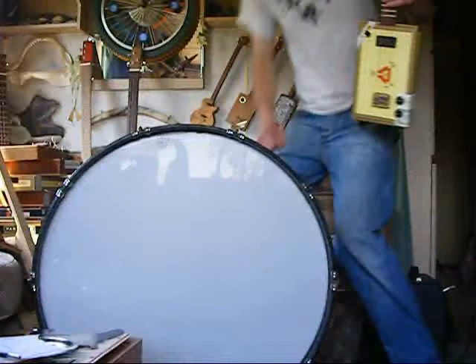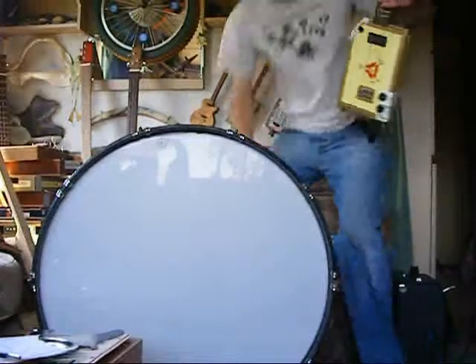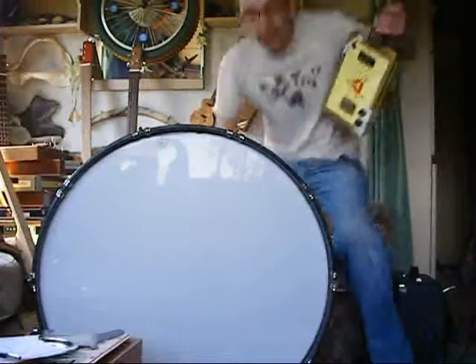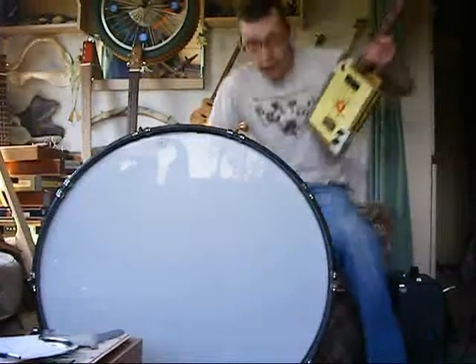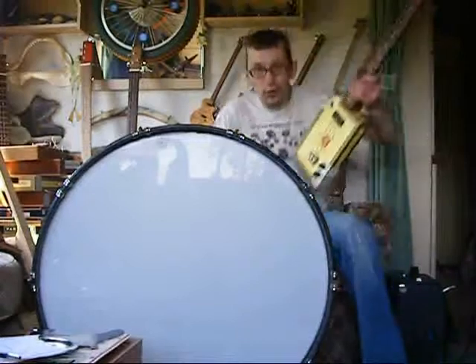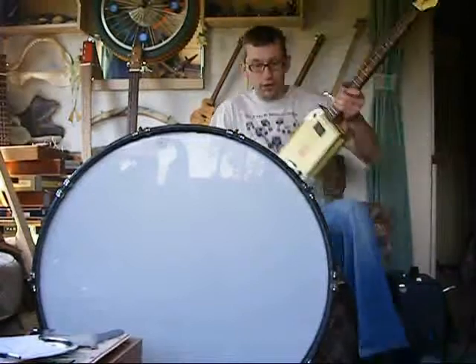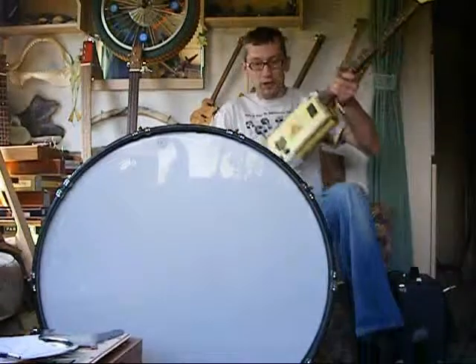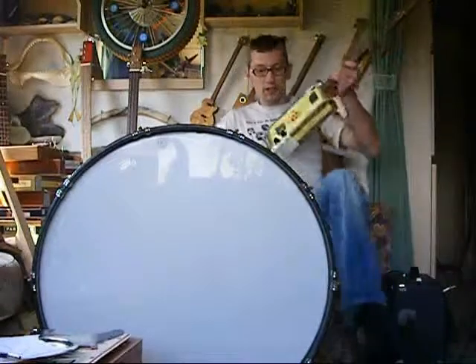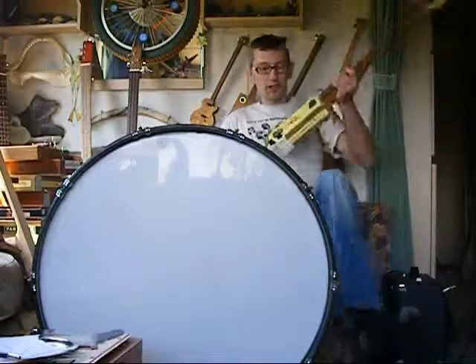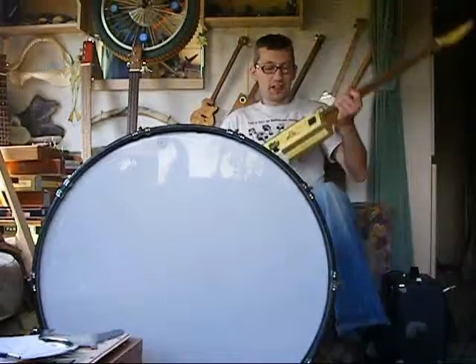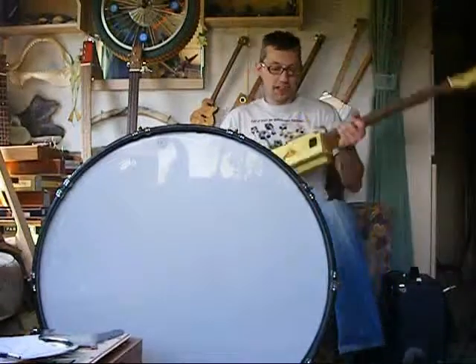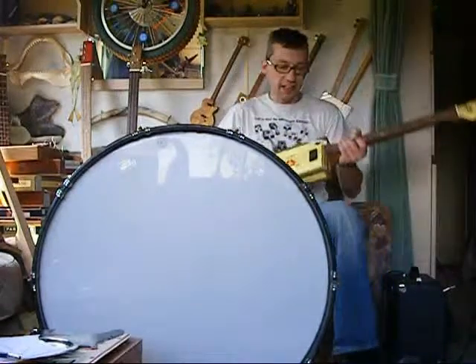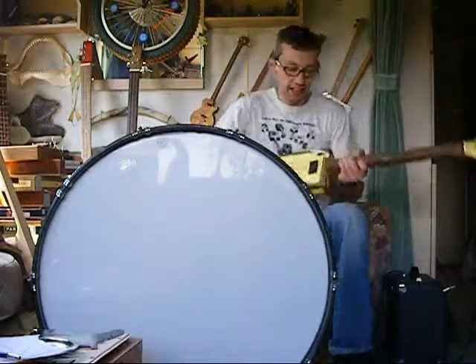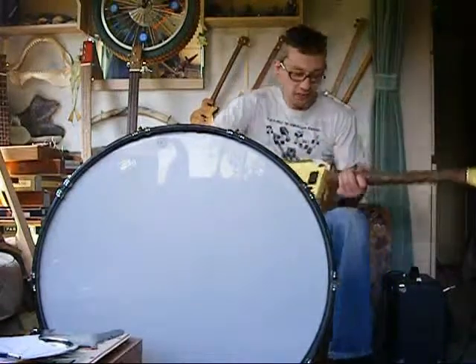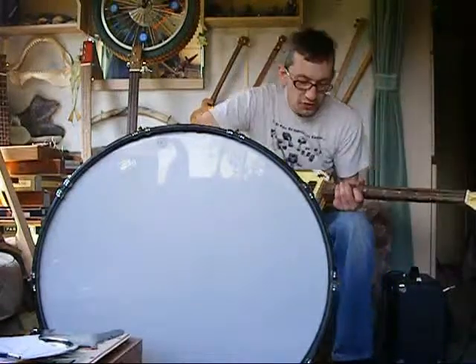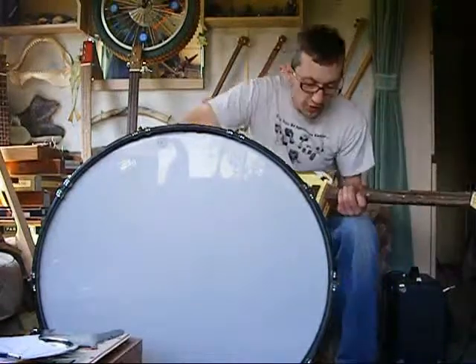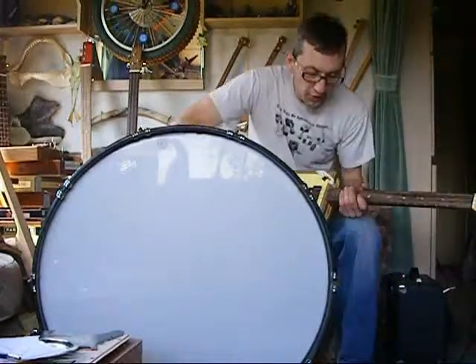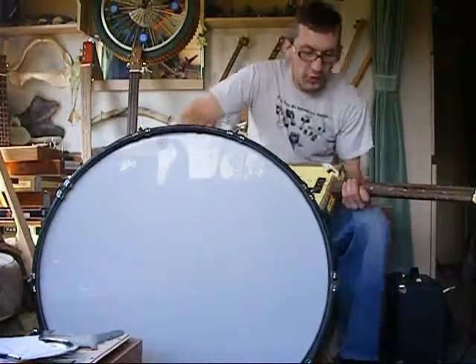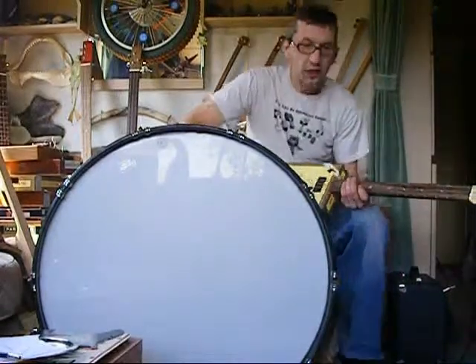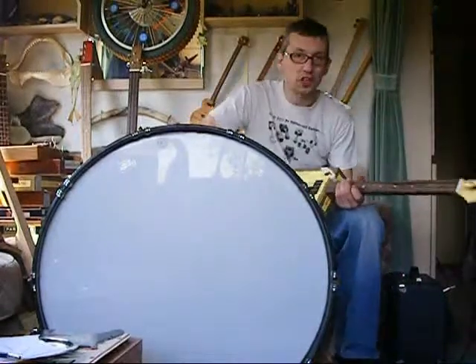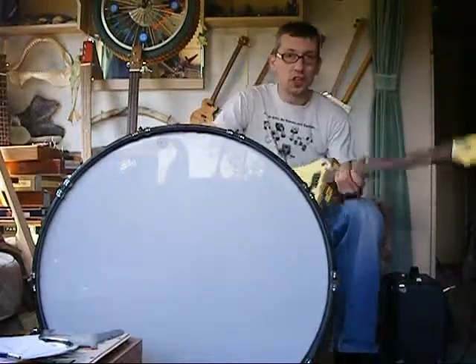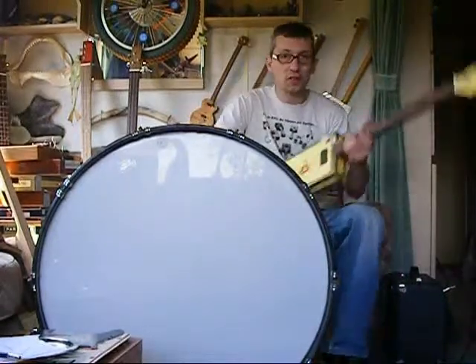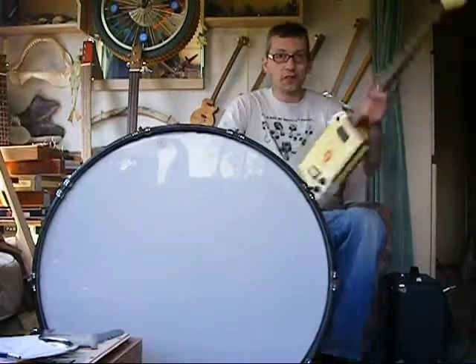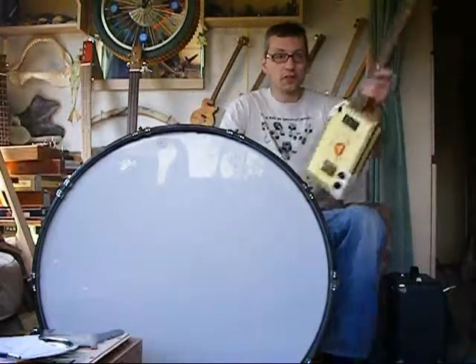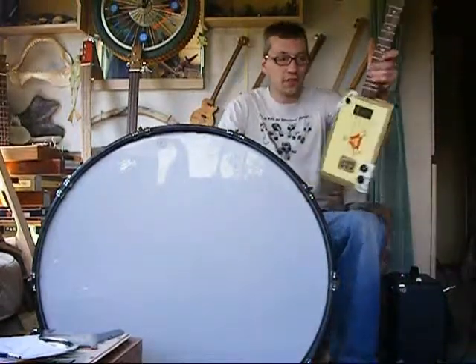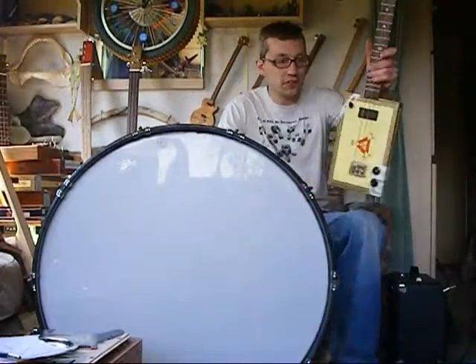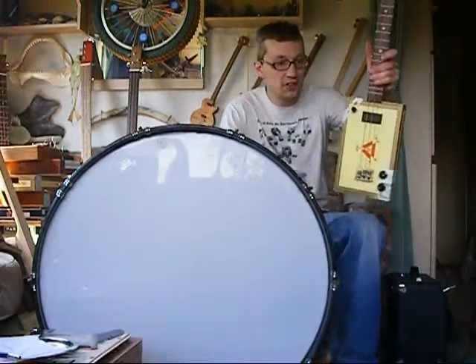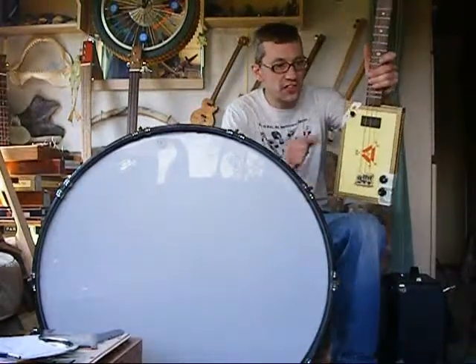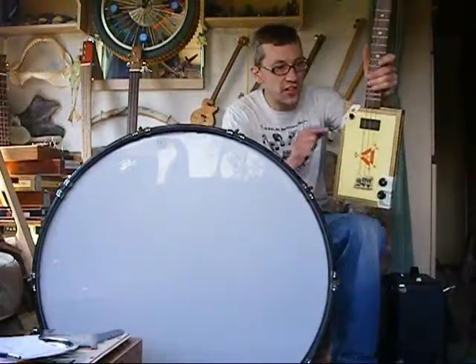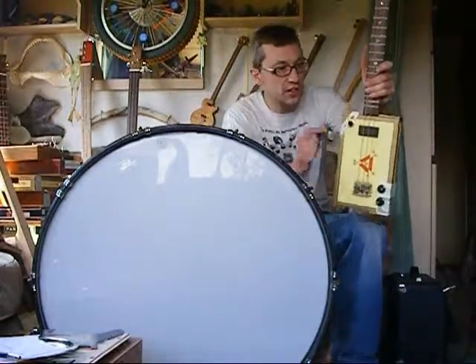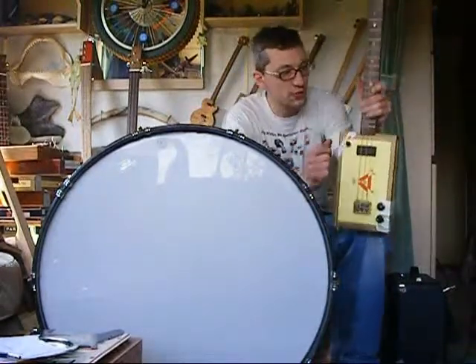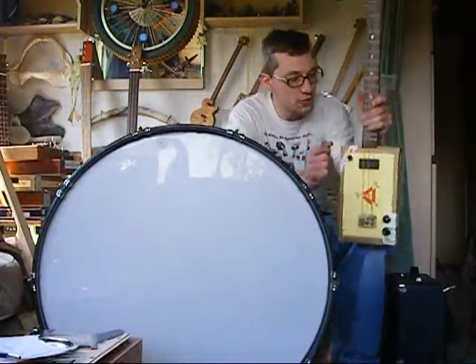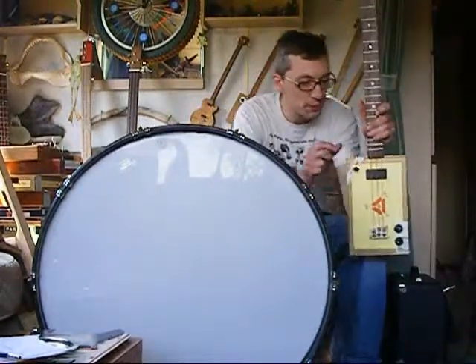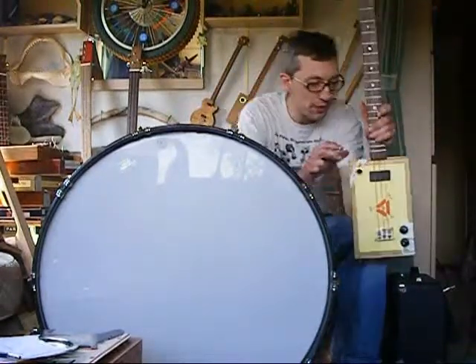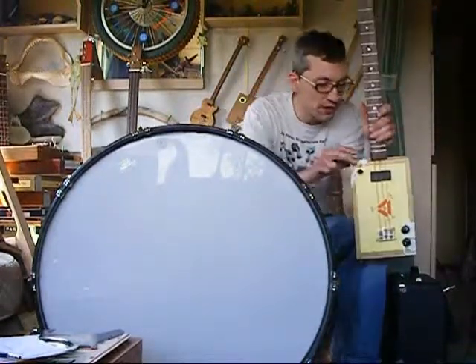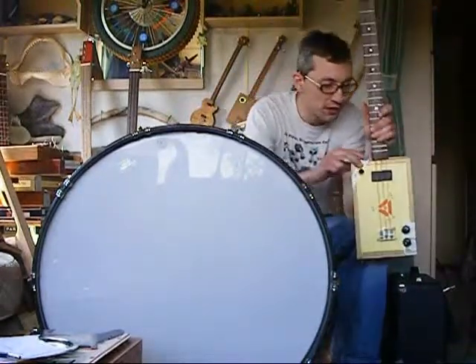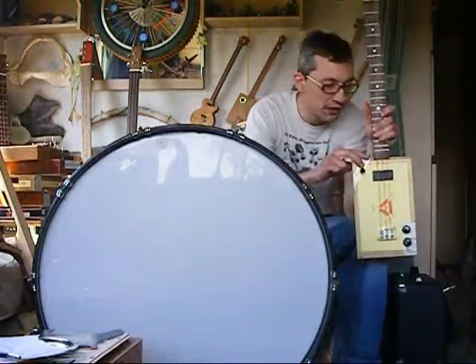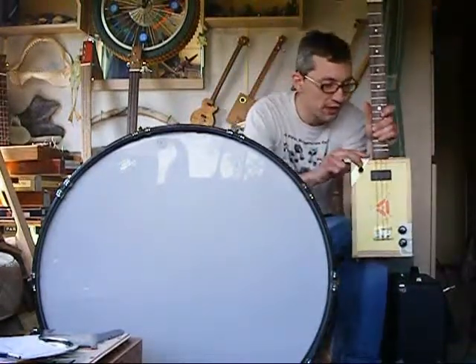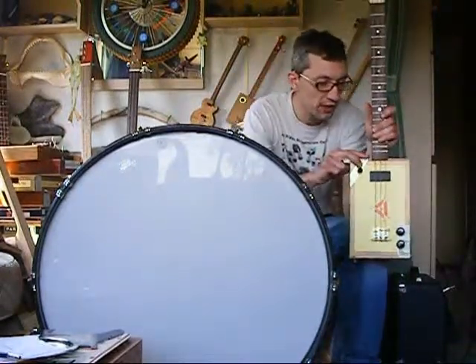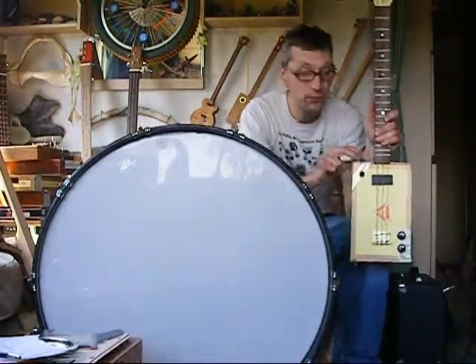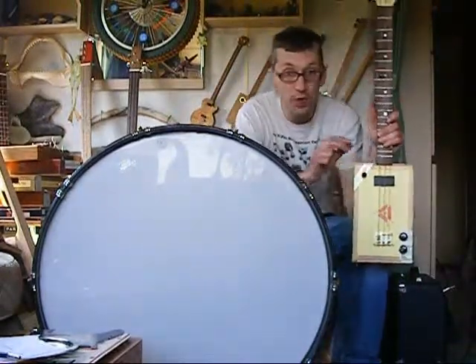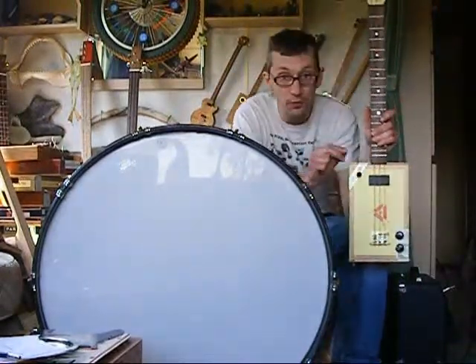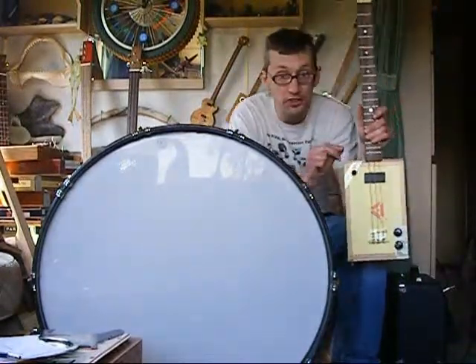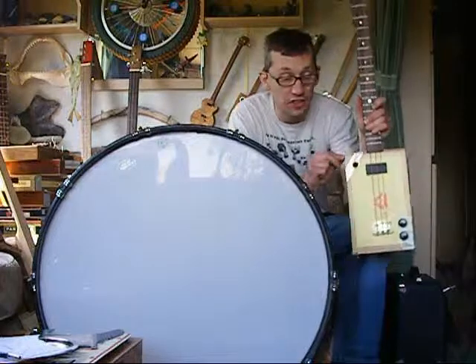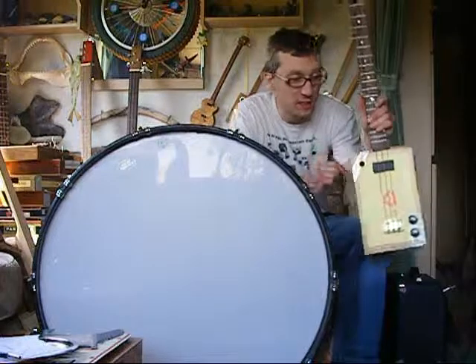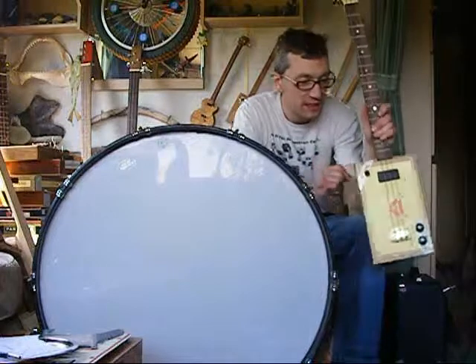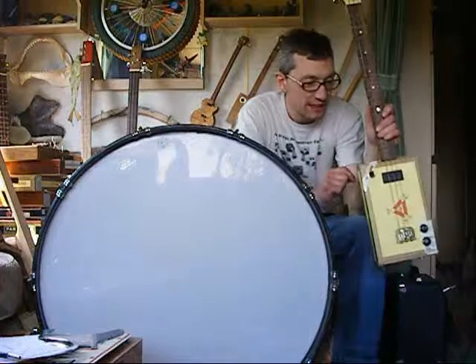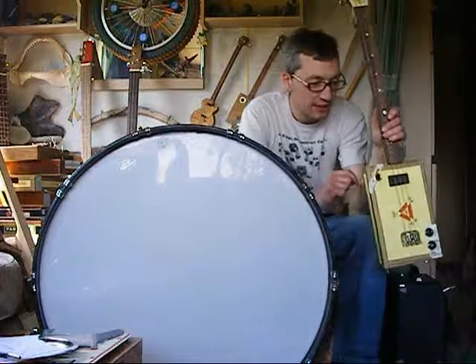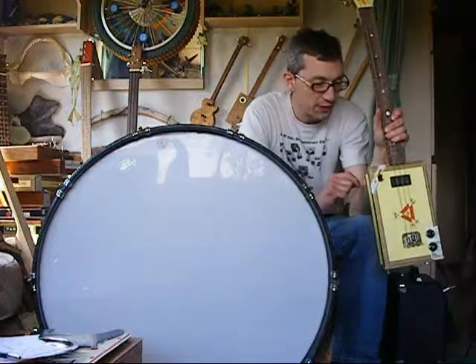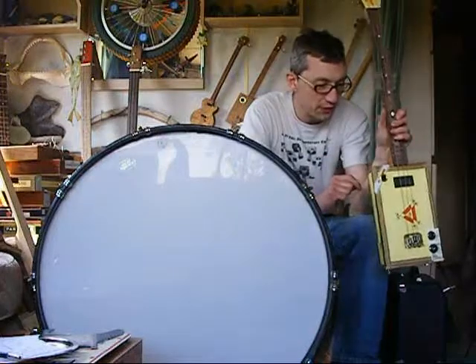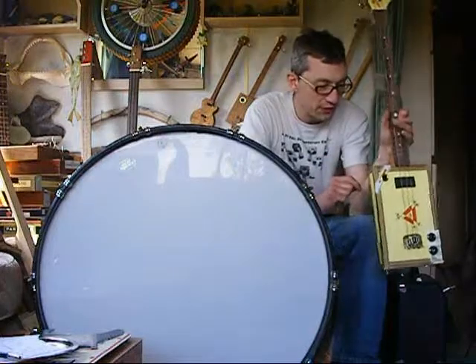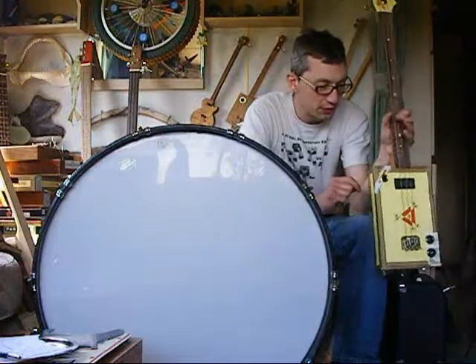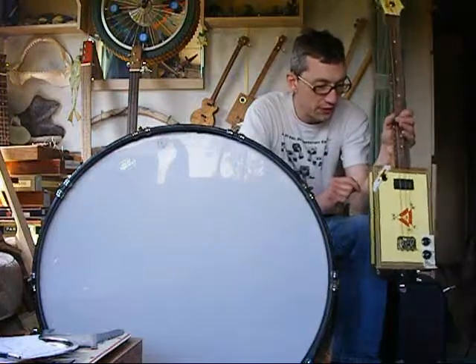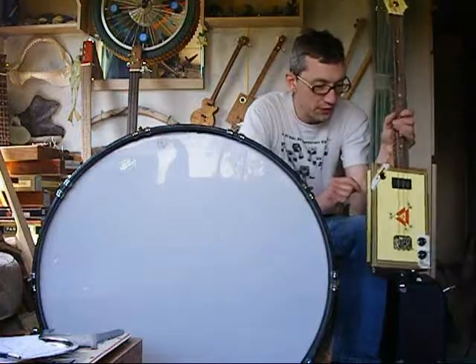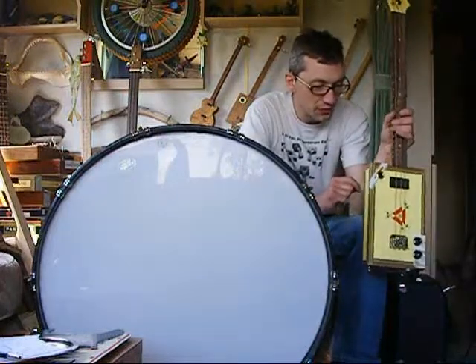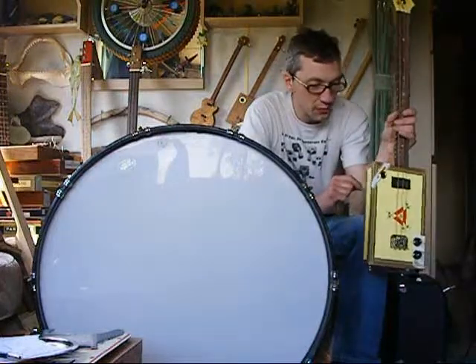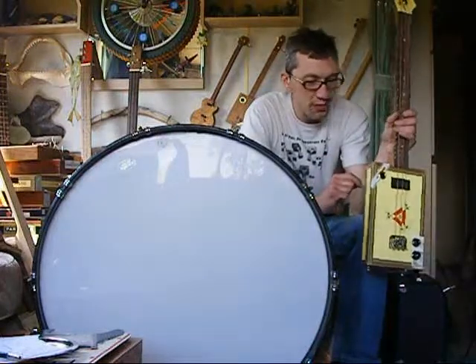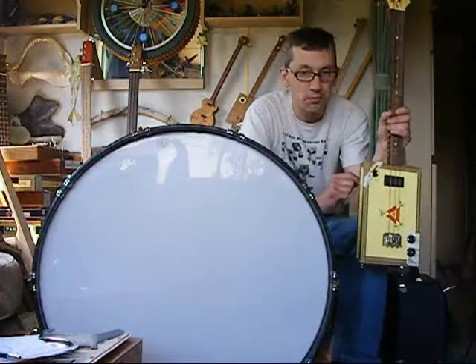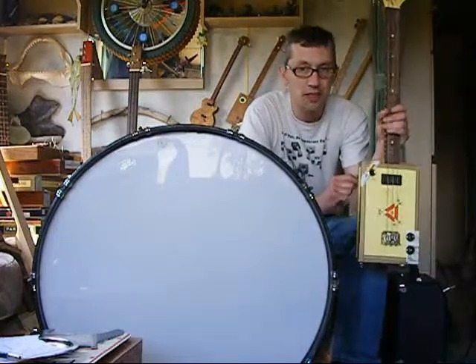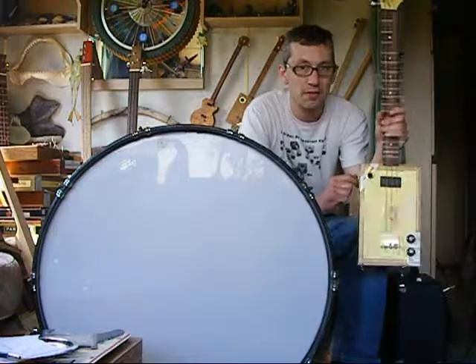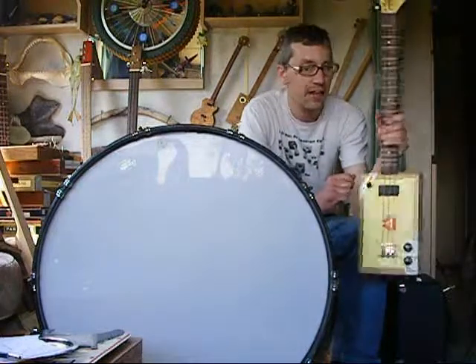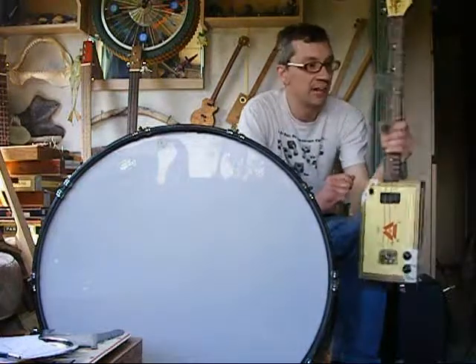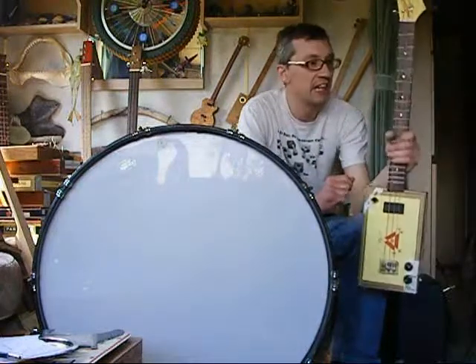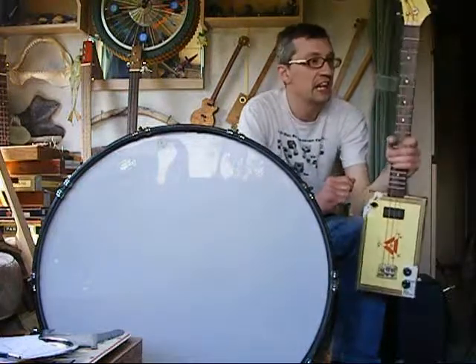Hello viewers. I just want to do a little short video of this guitar because I've just built it for a kid and I've promised him I'd do a little video of it being played badly.